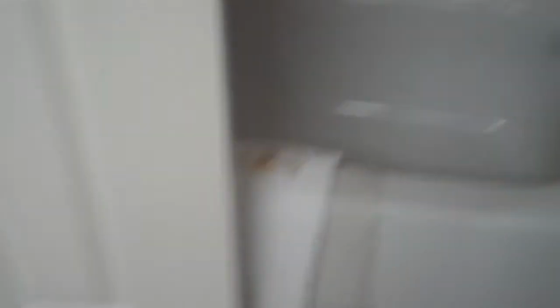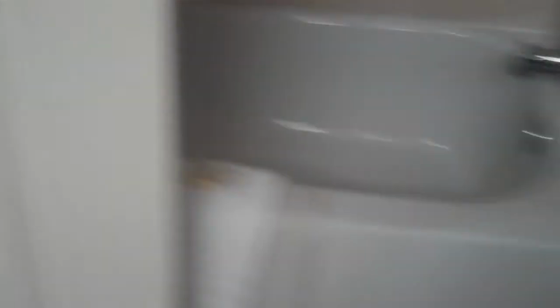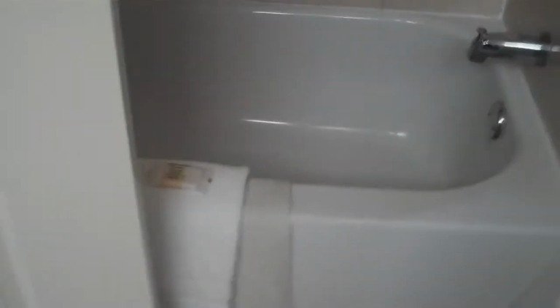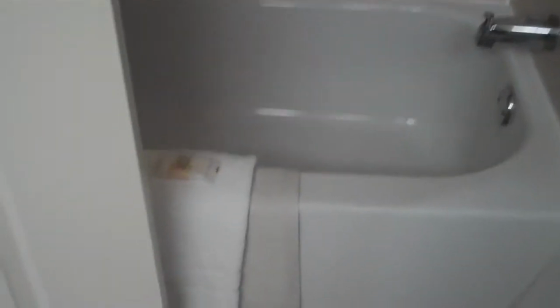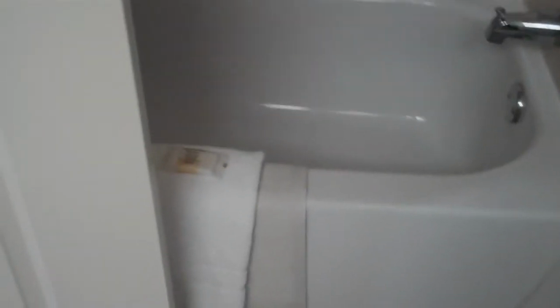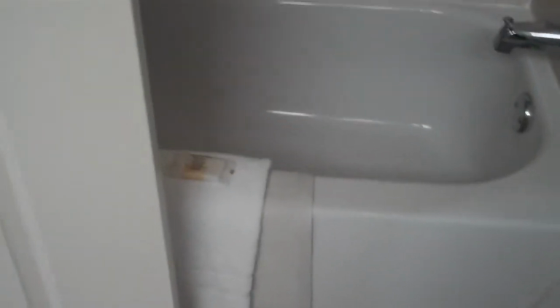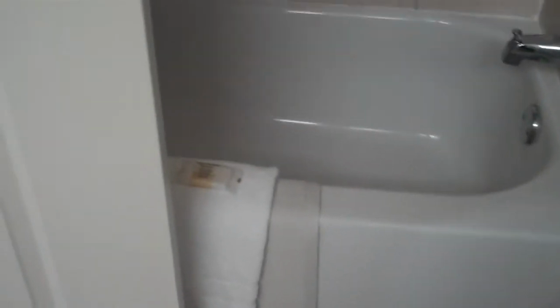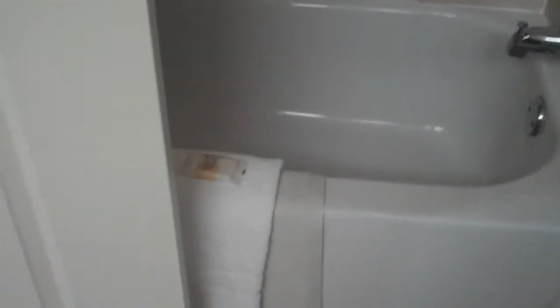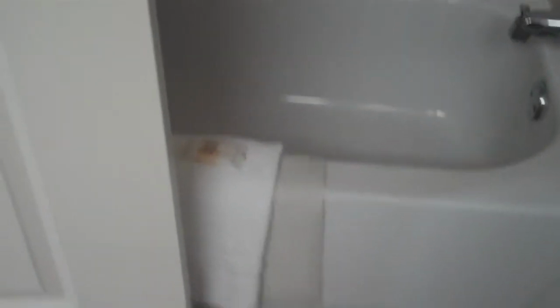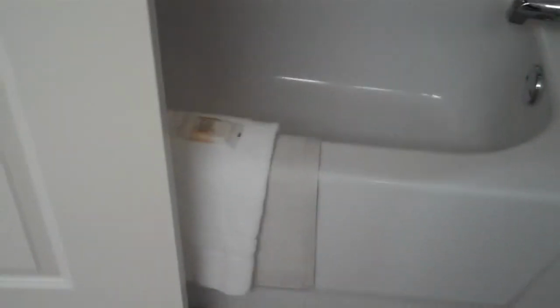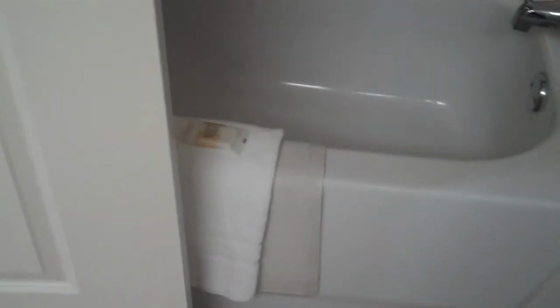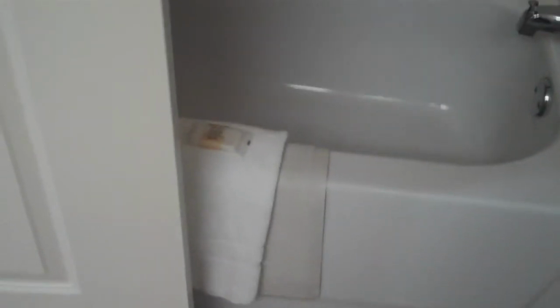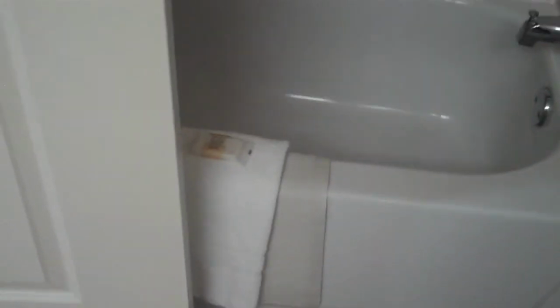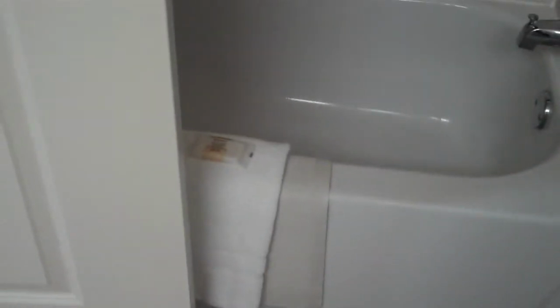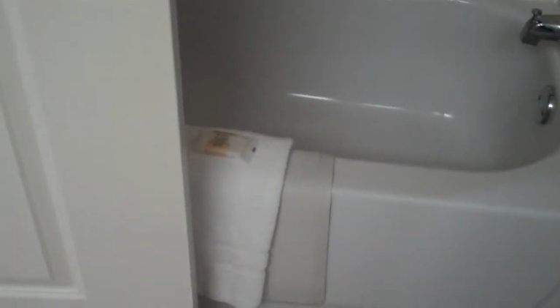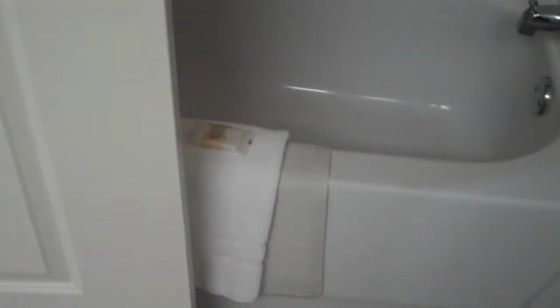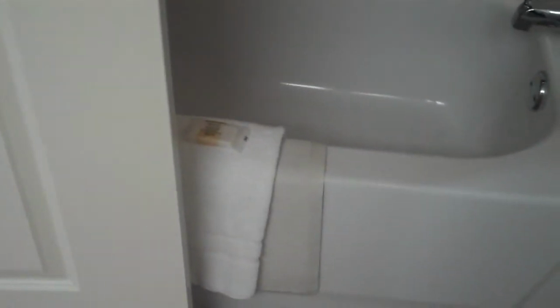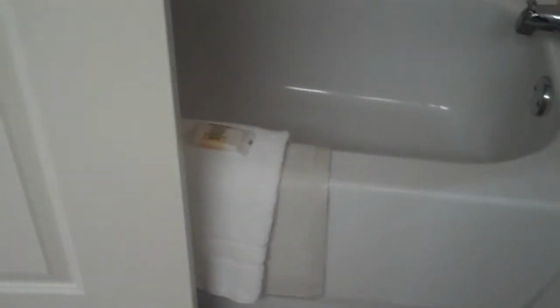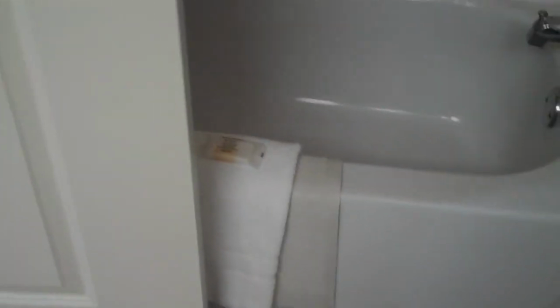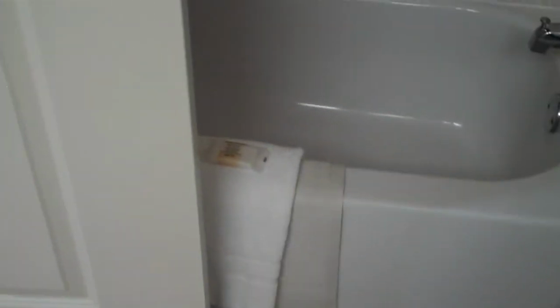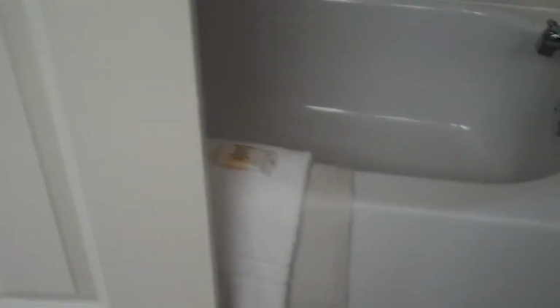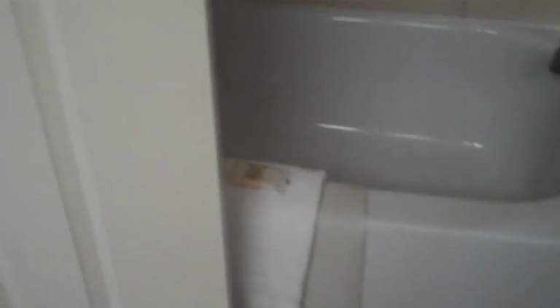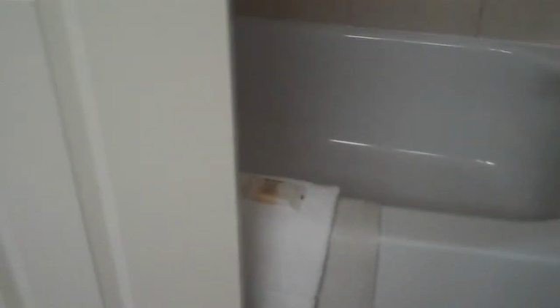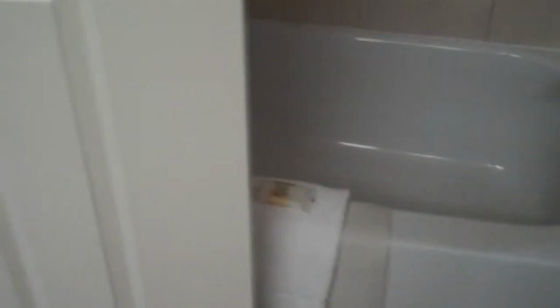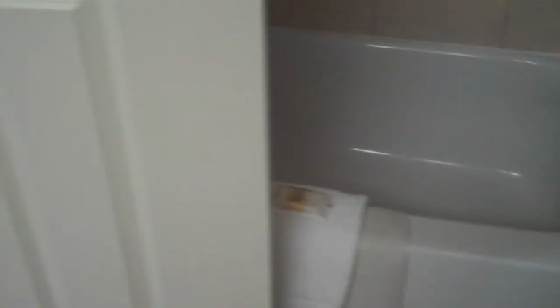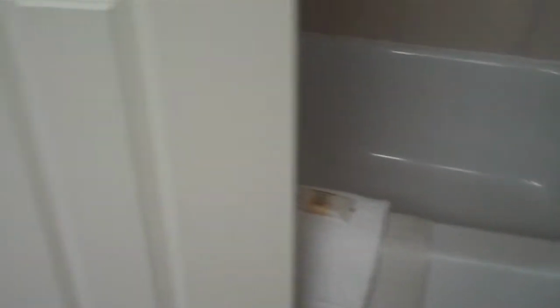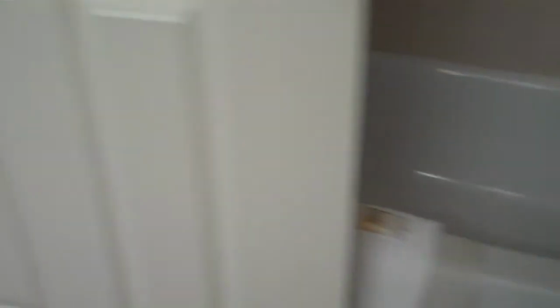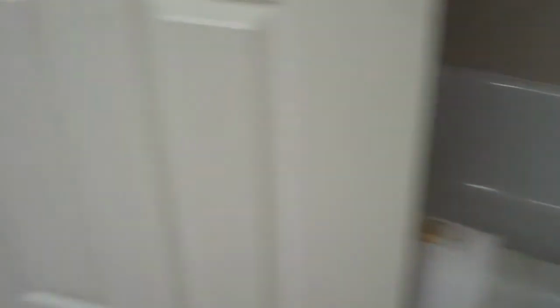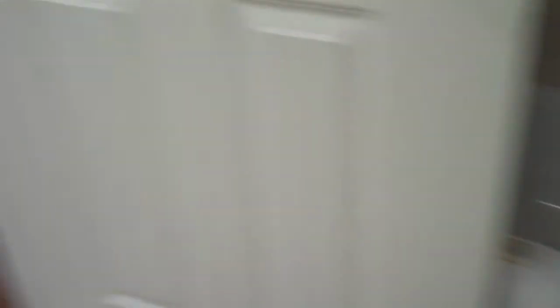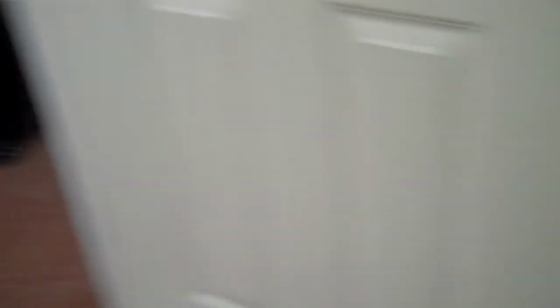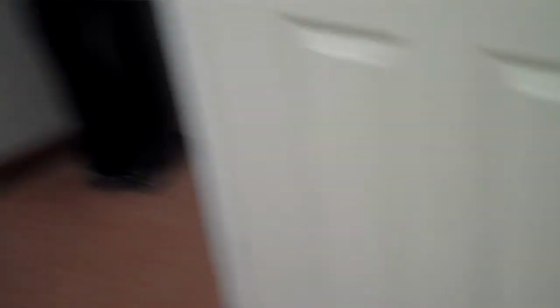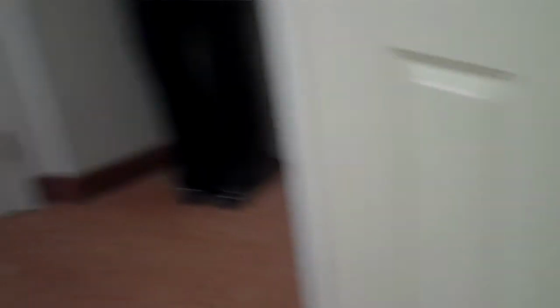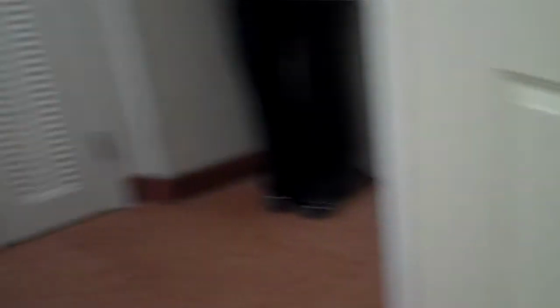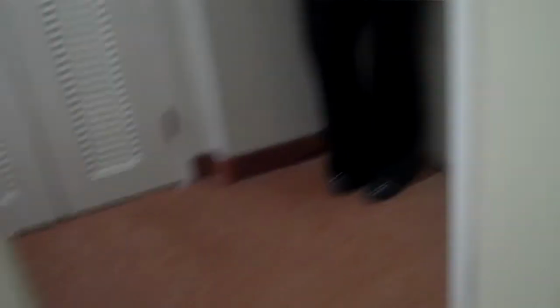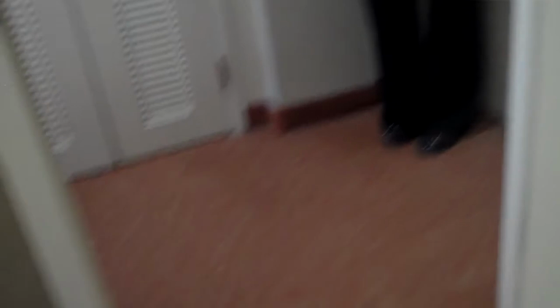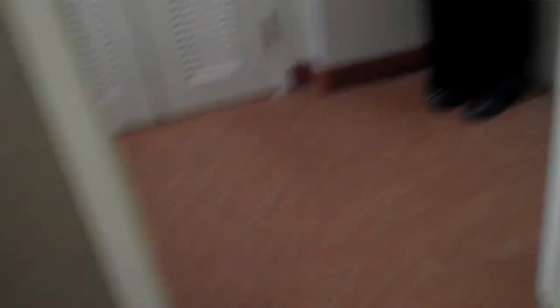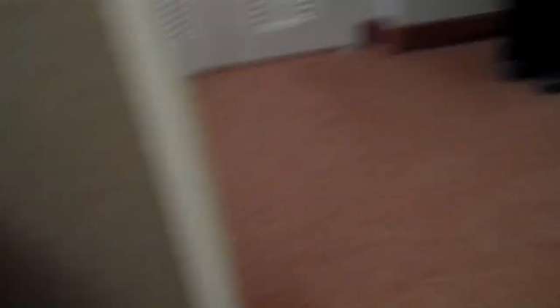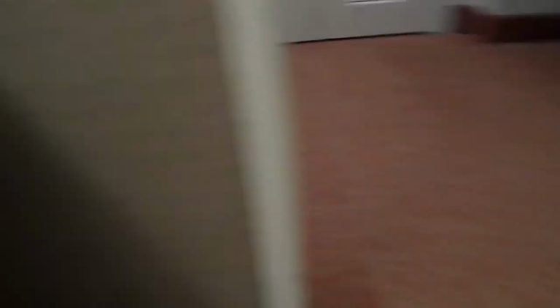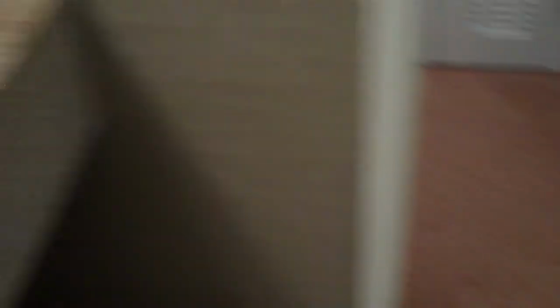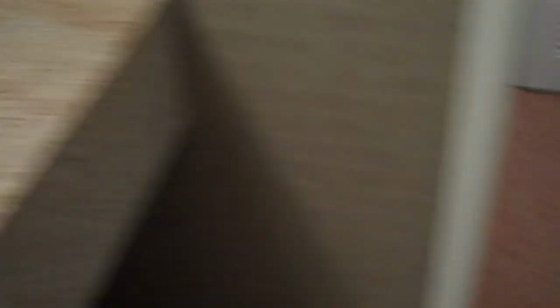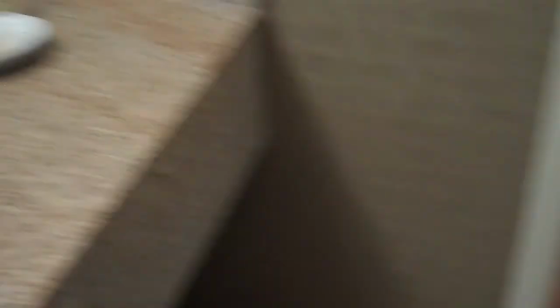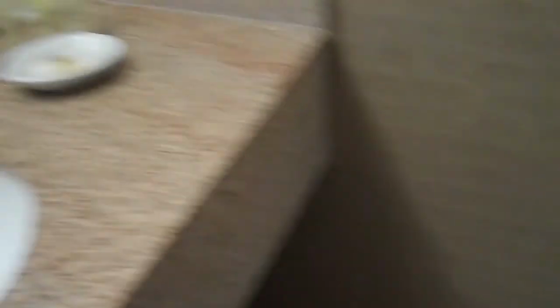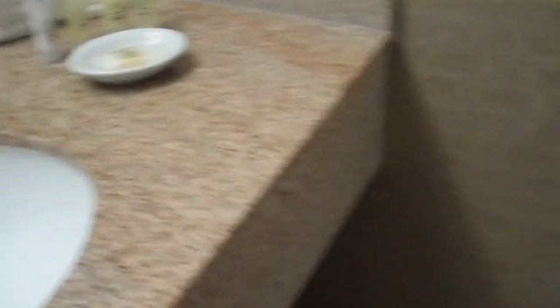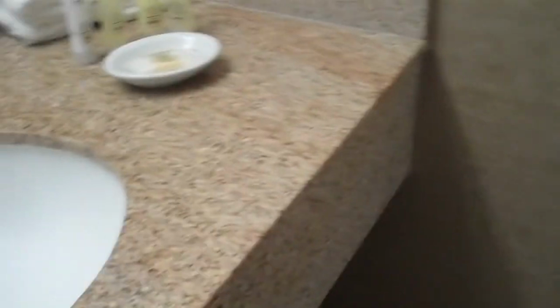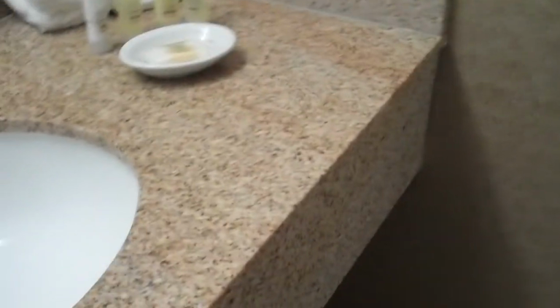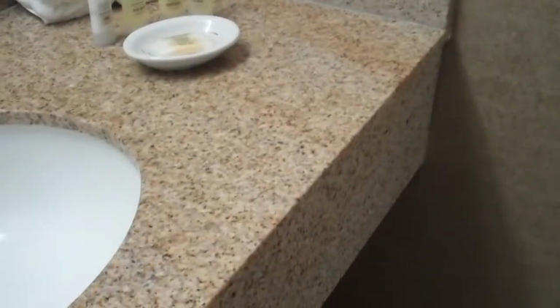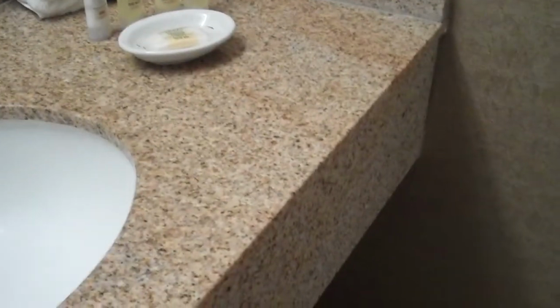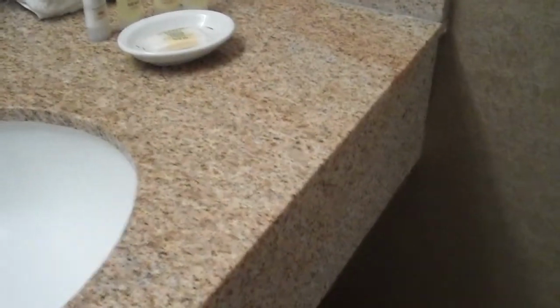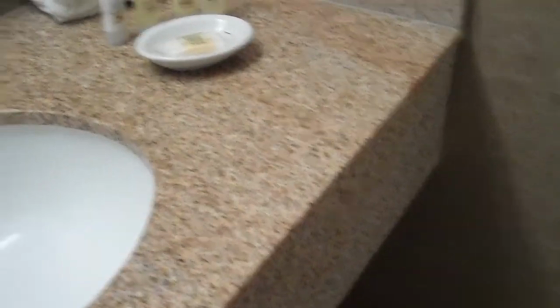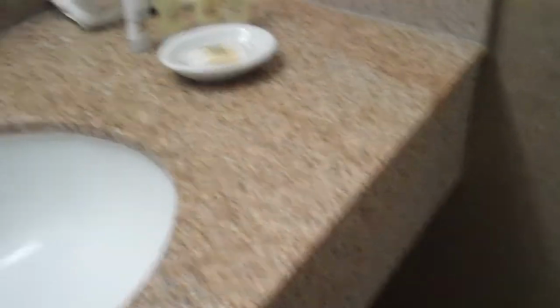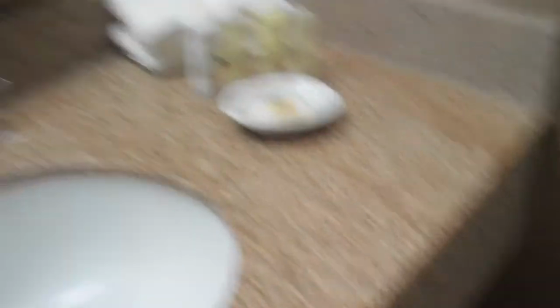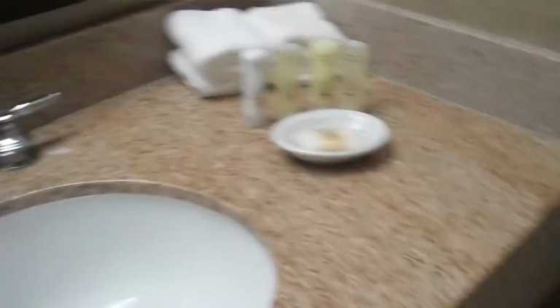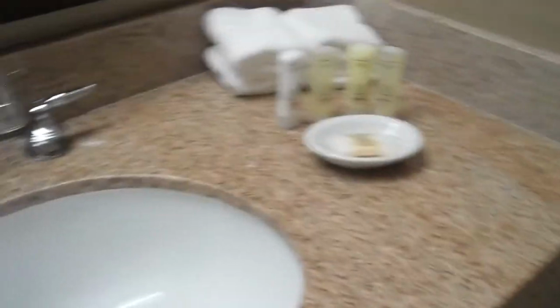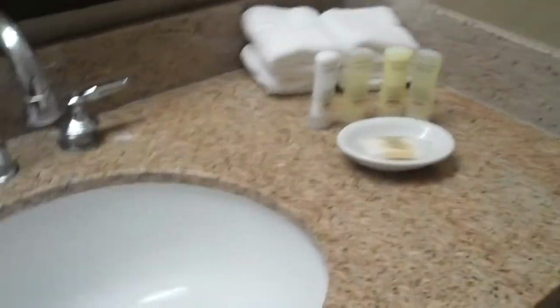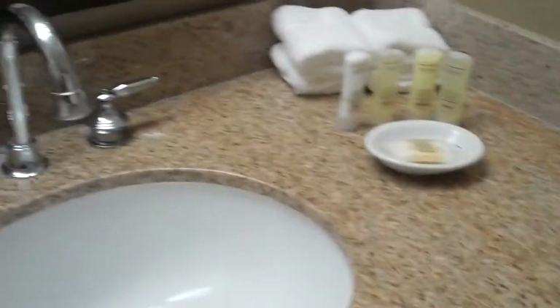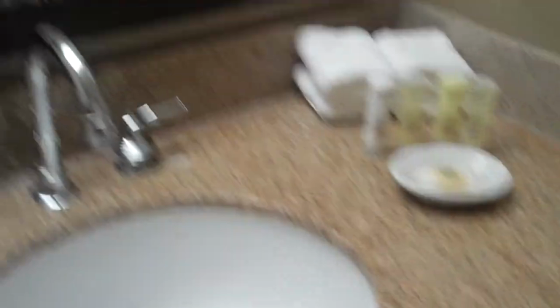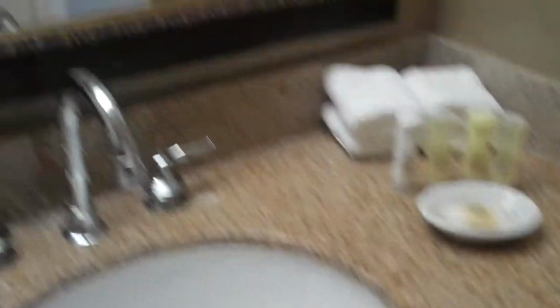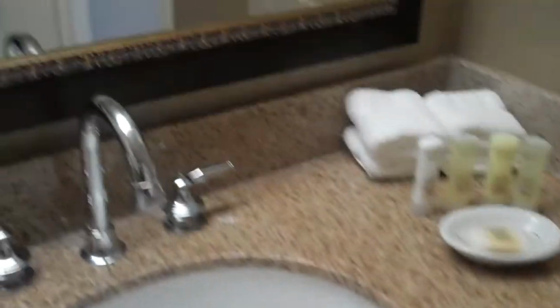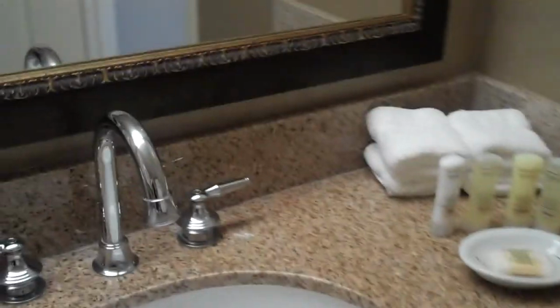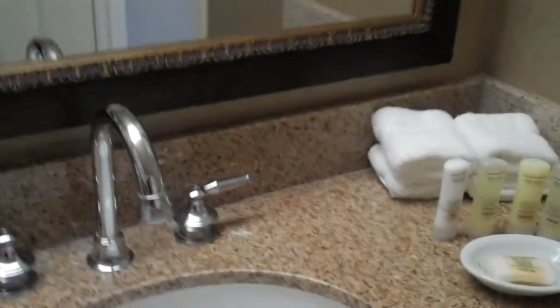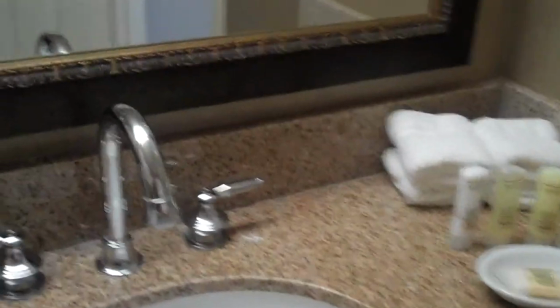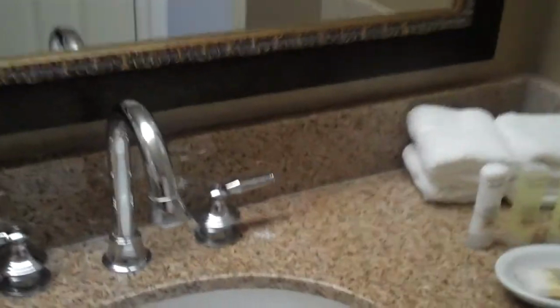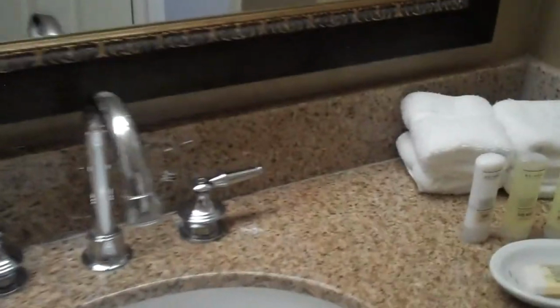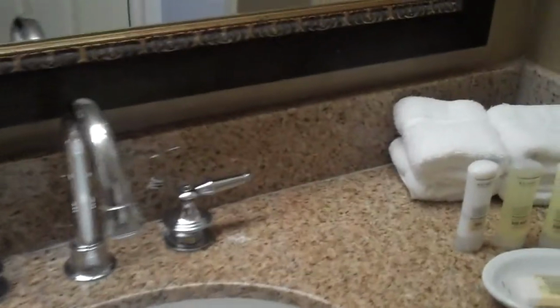And the anti-slip rug. Wonderful amenities, wonderful service. I truly recommend this hotel.